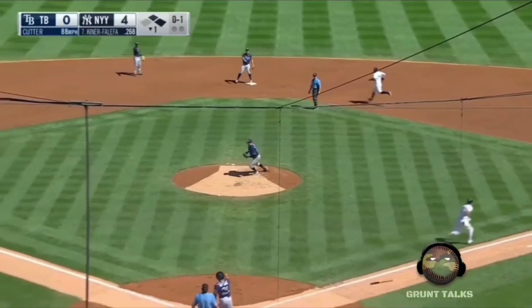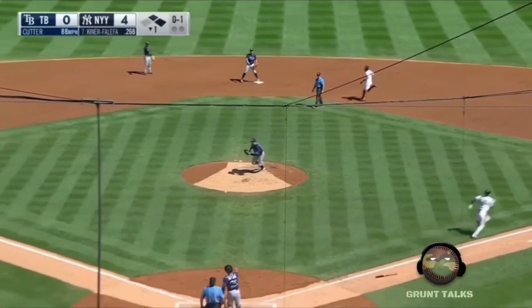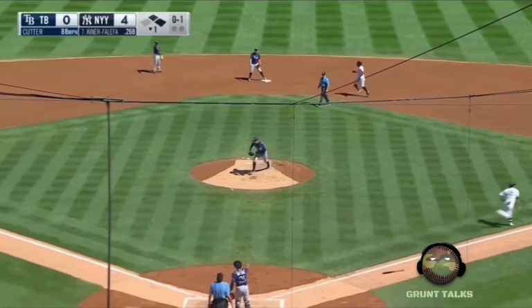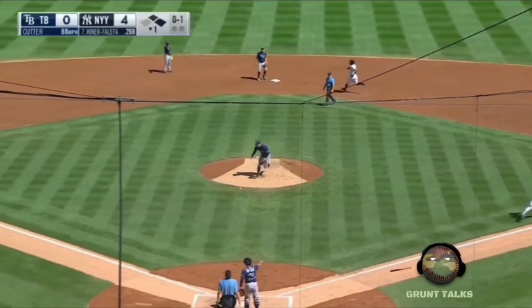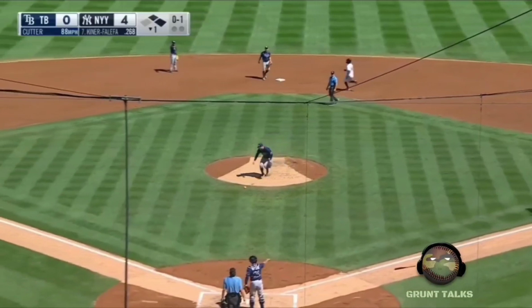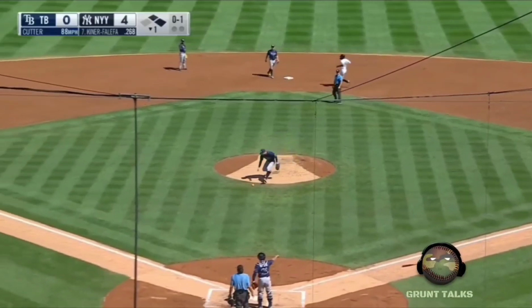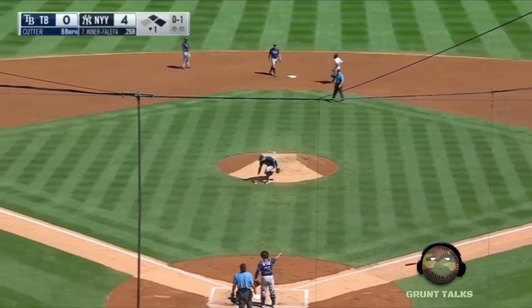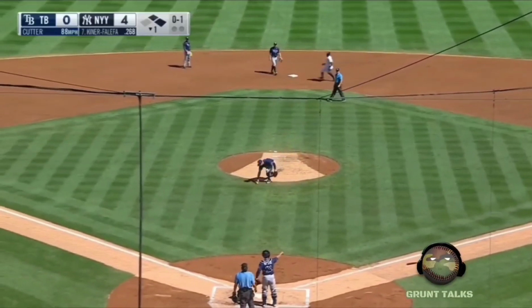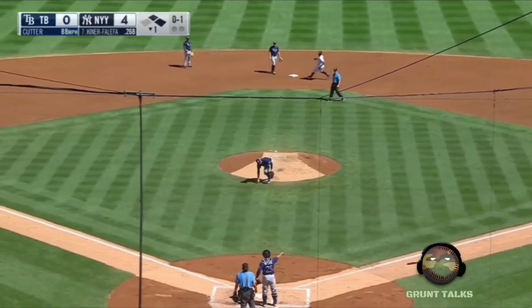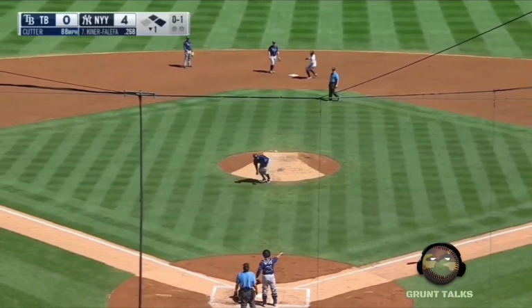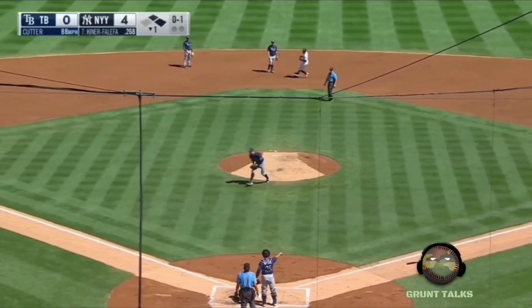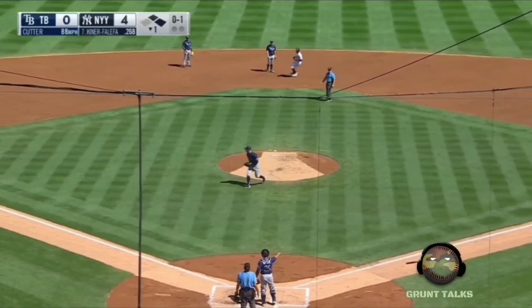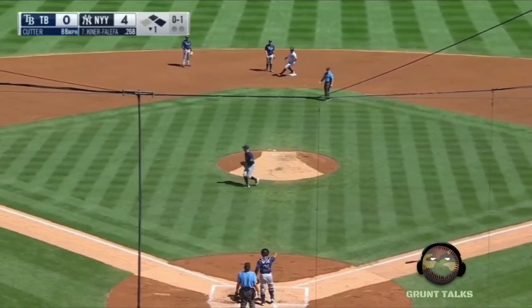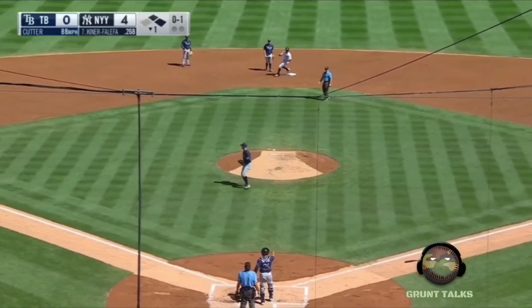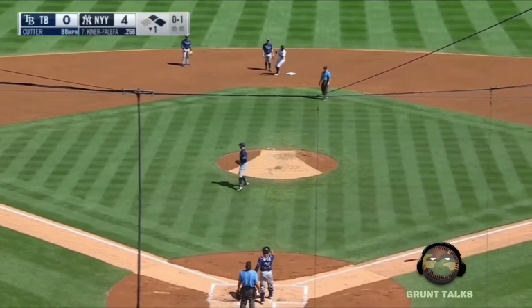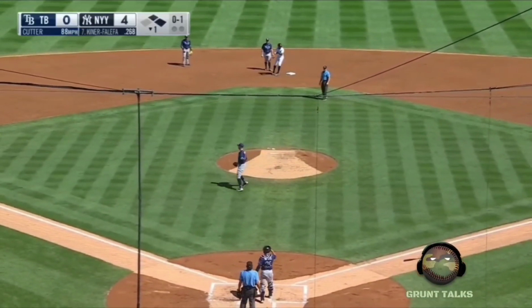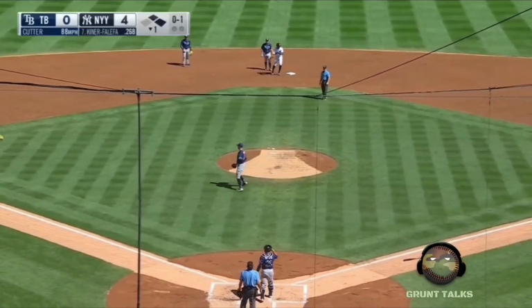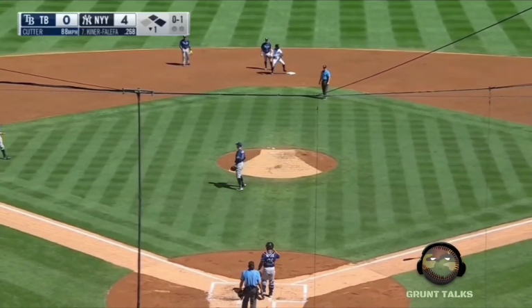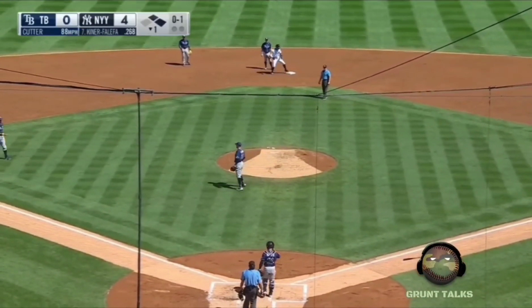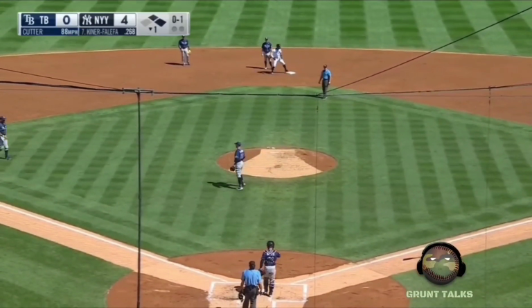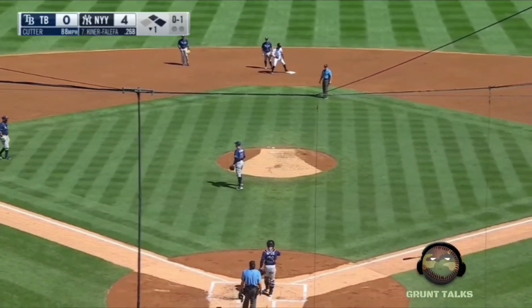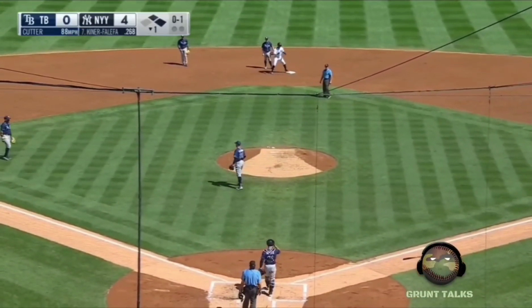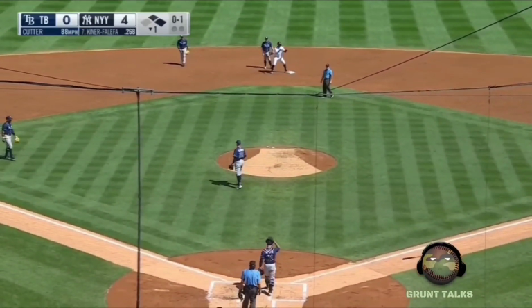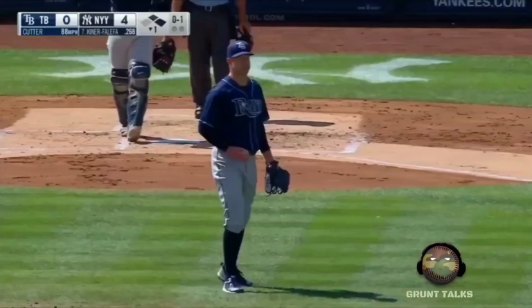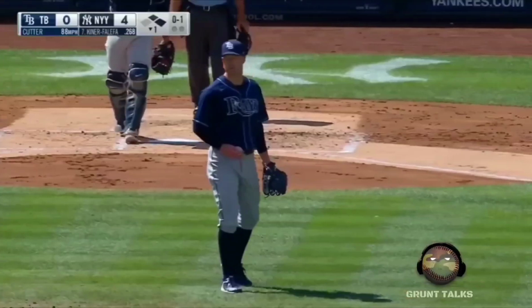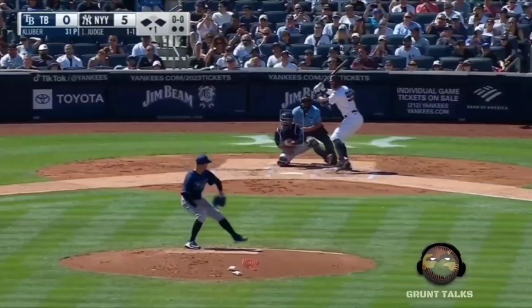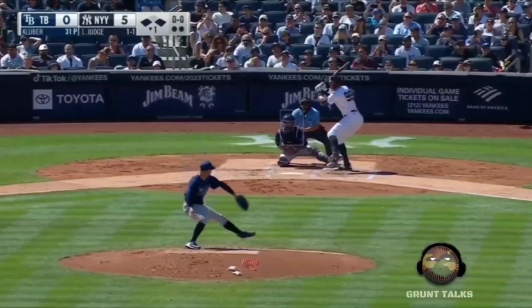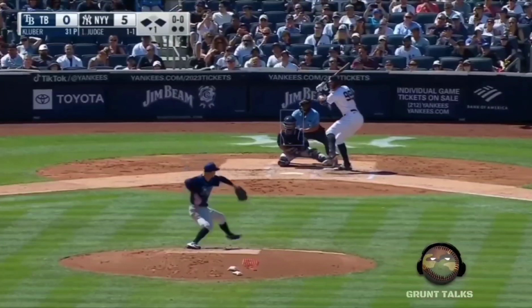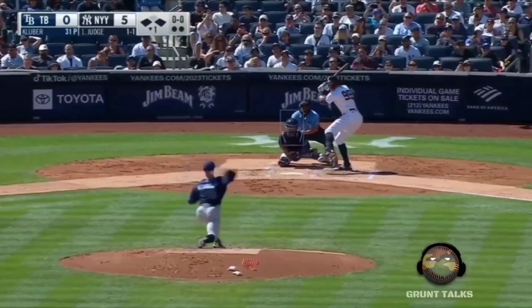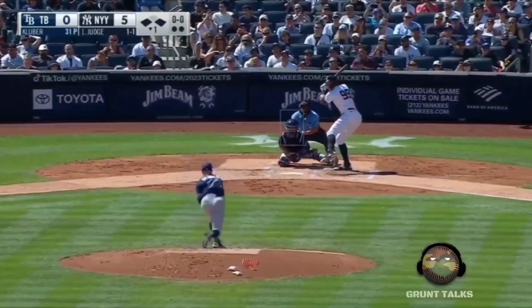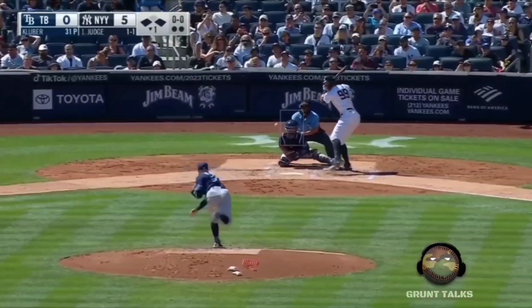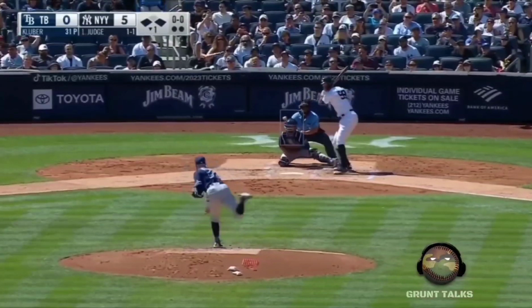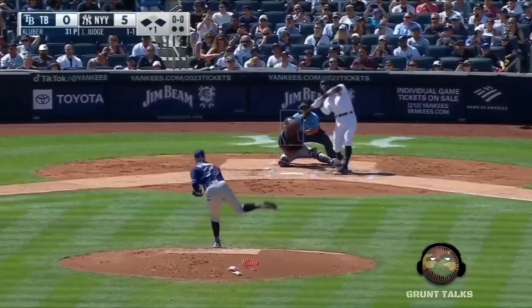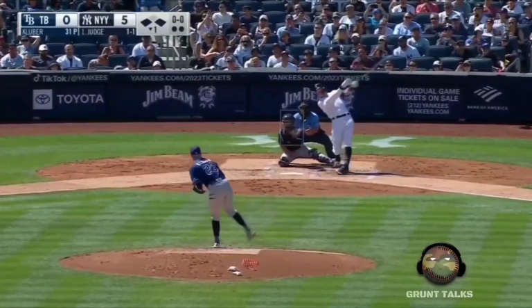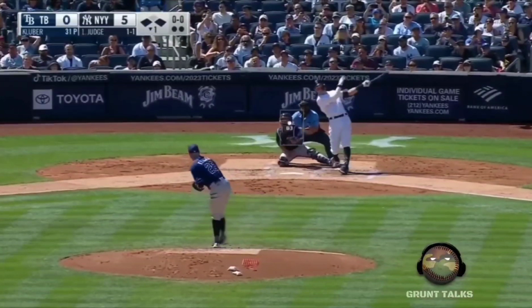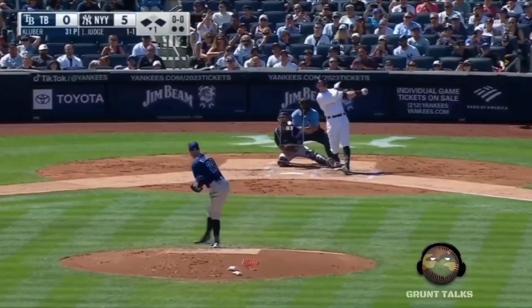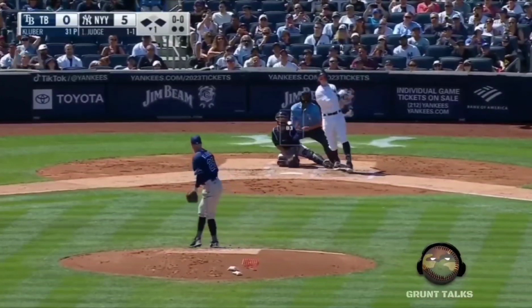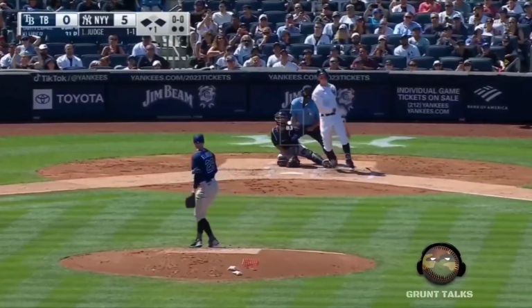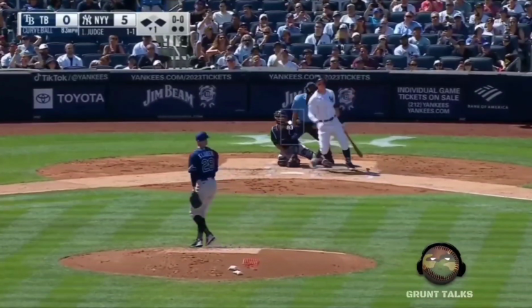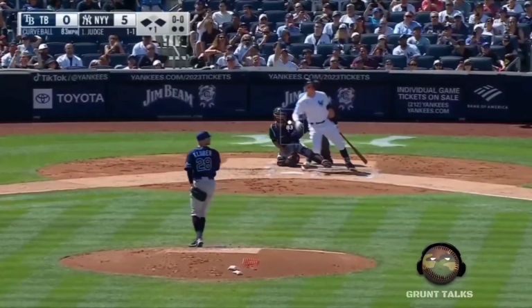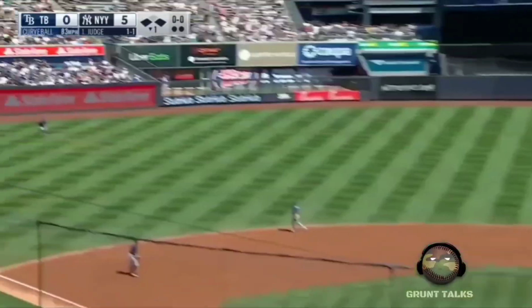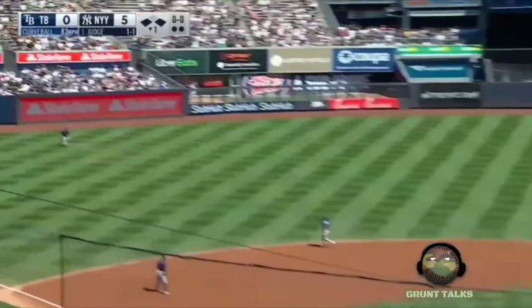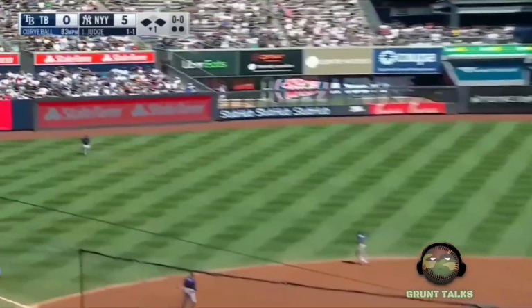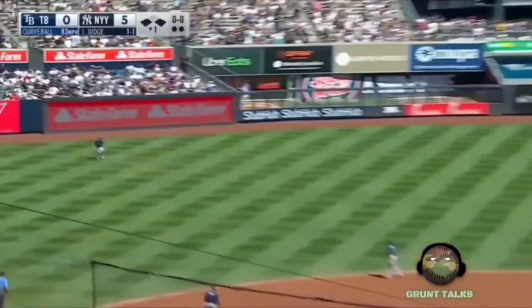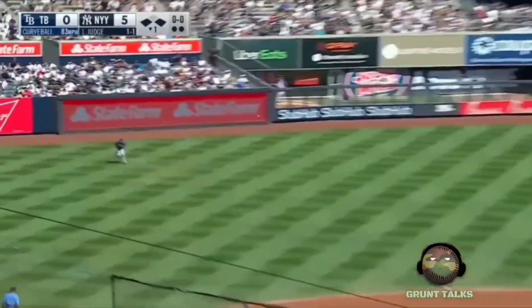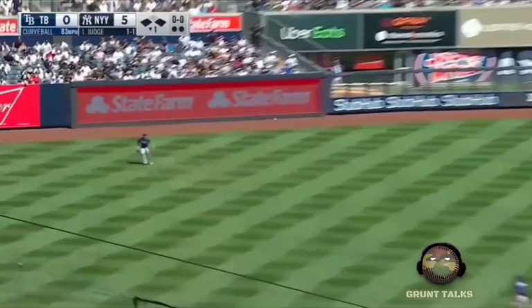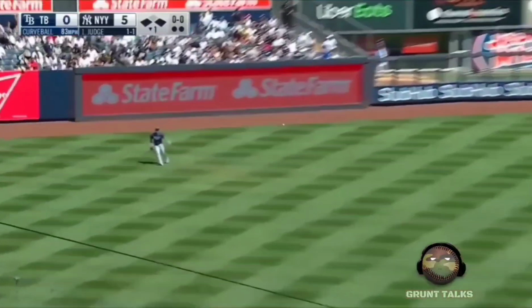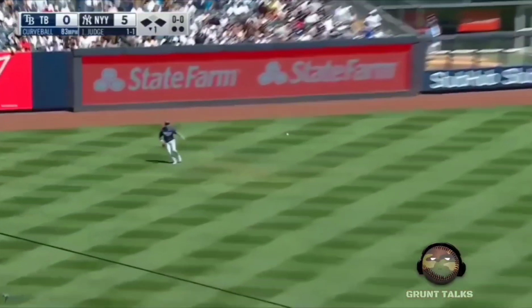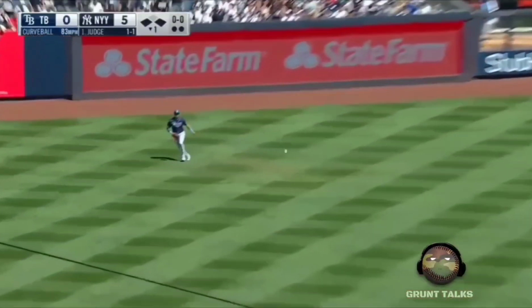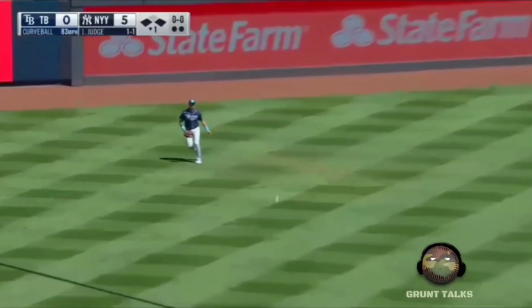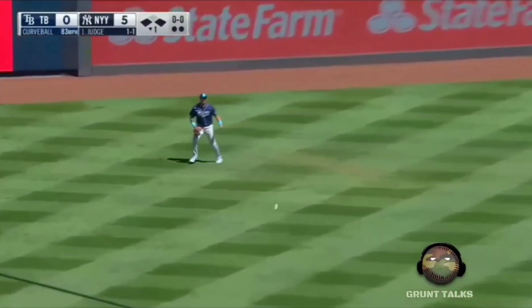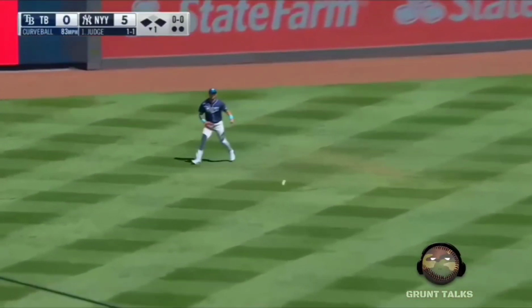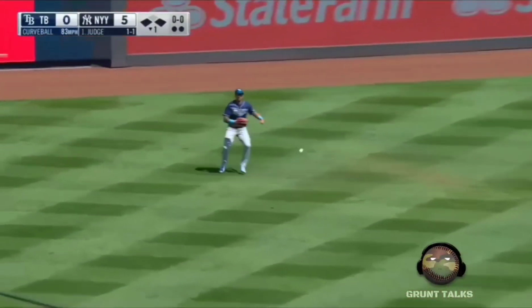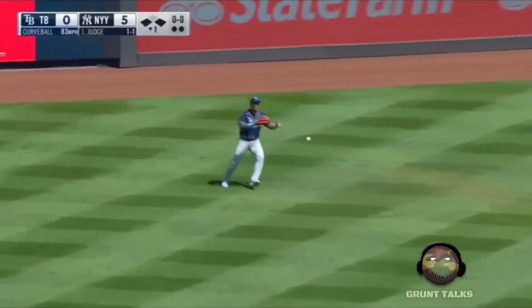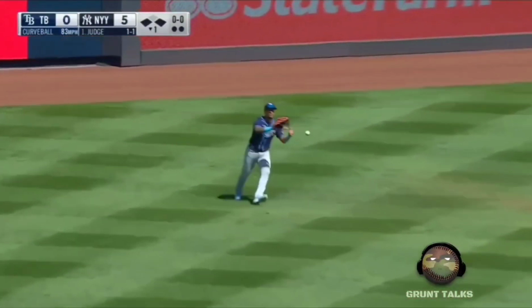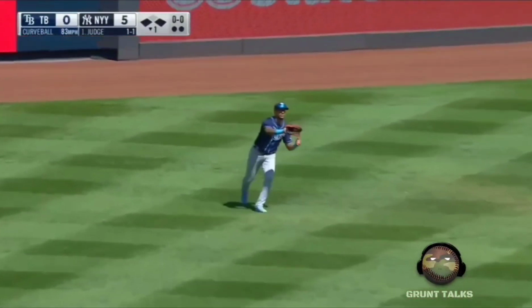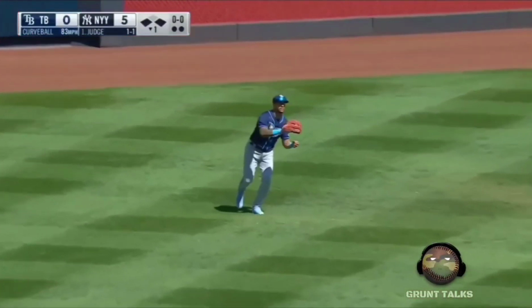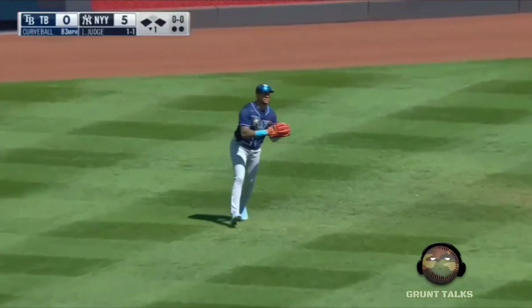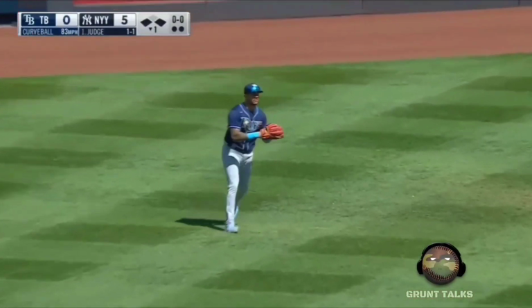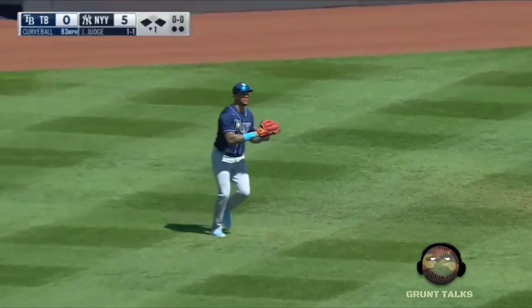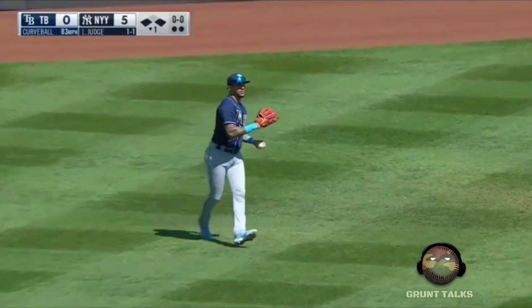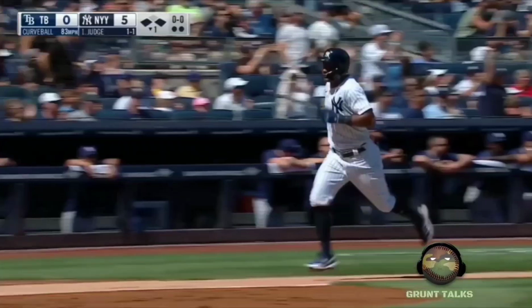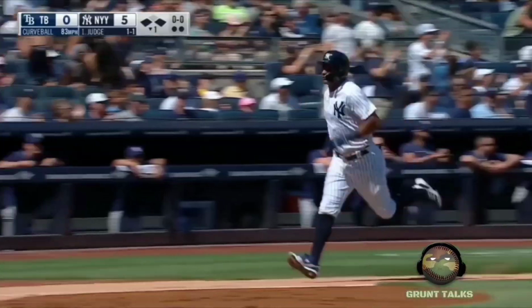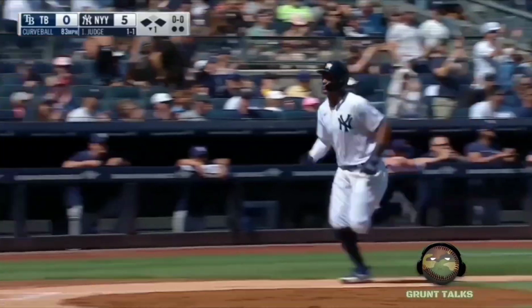Line drive to left field — that's another hit.